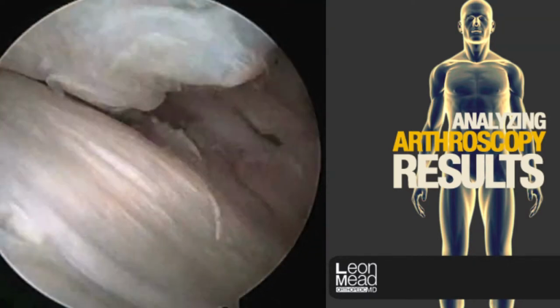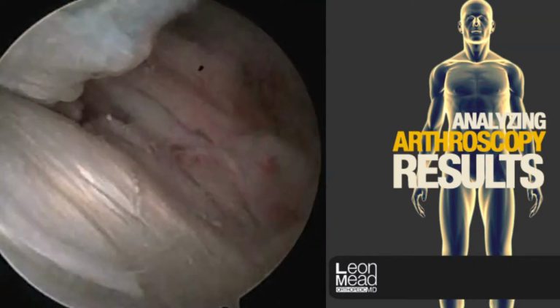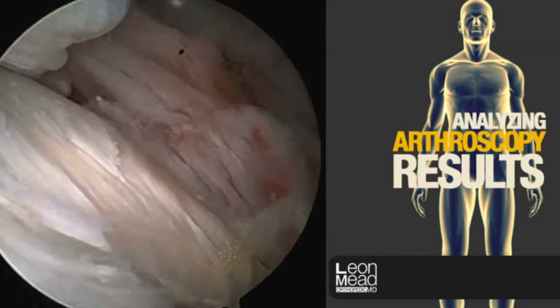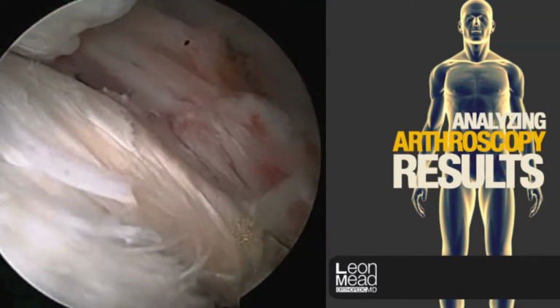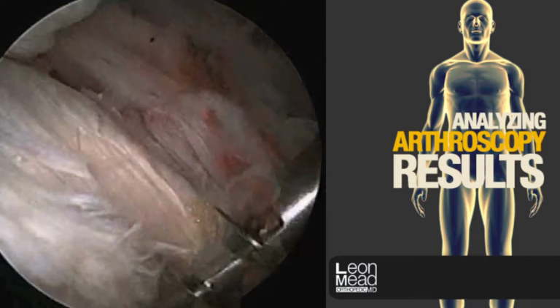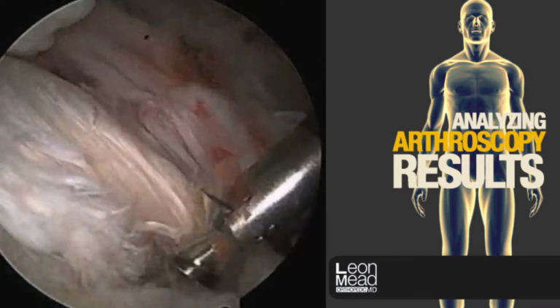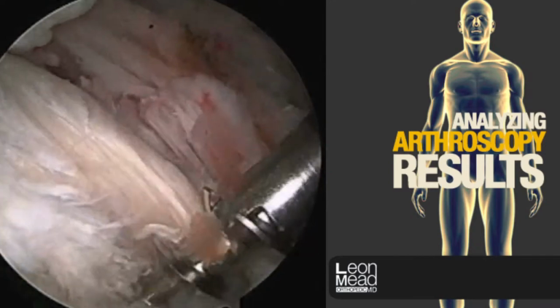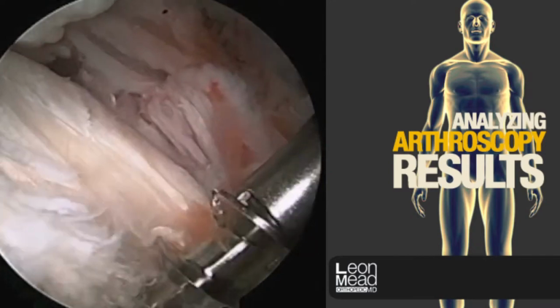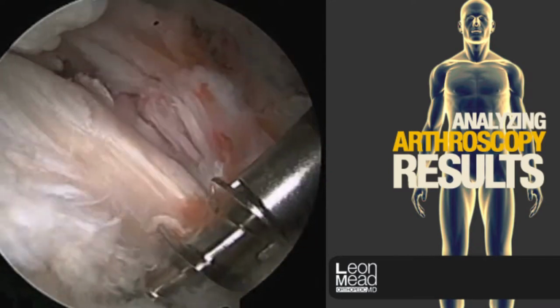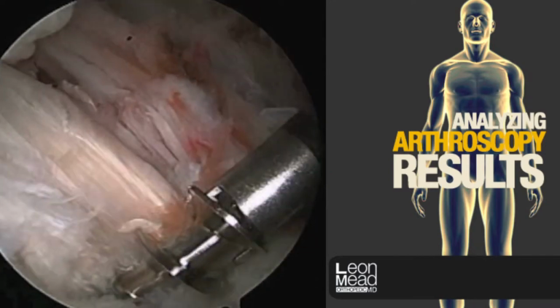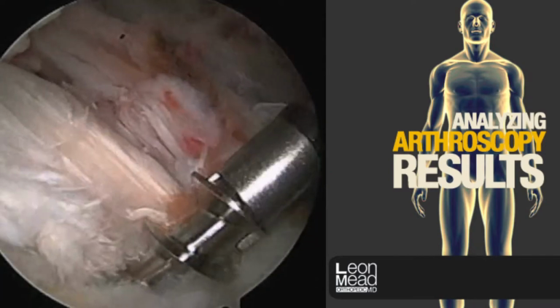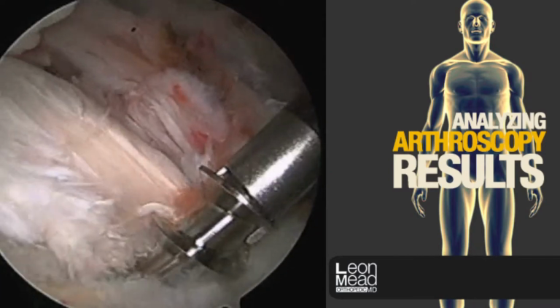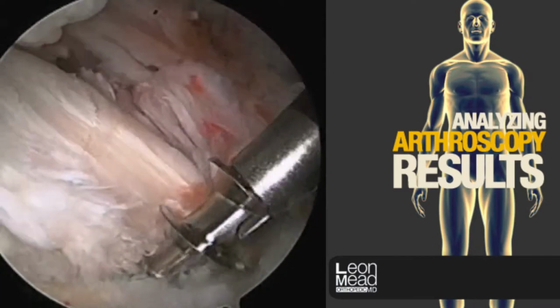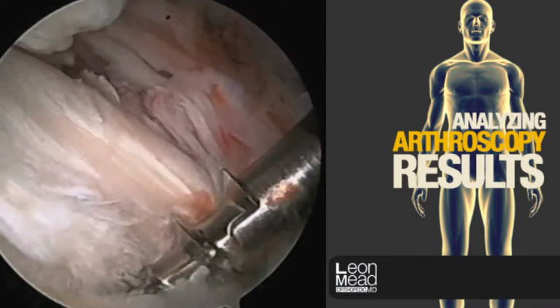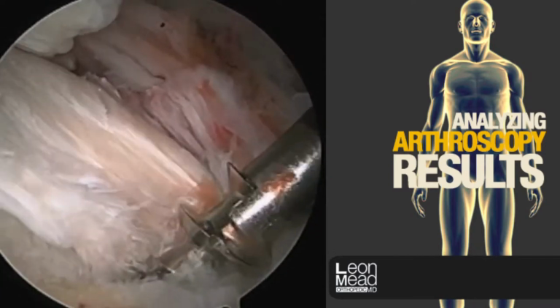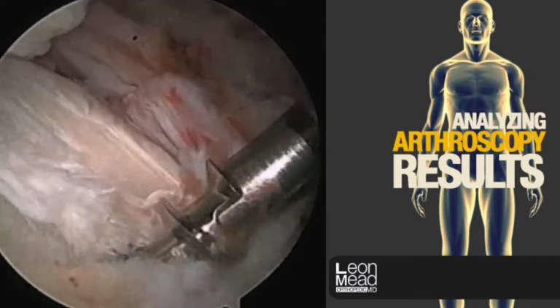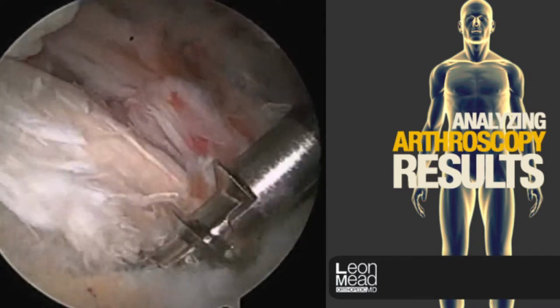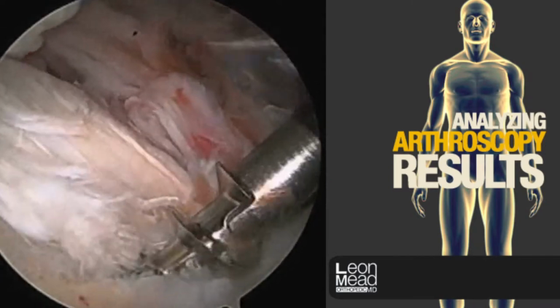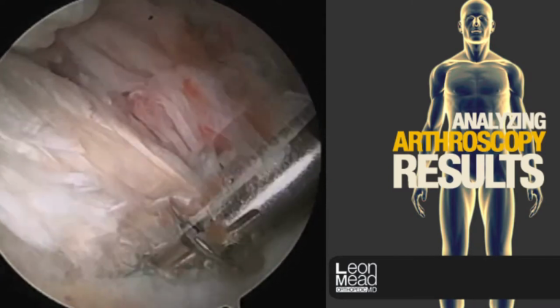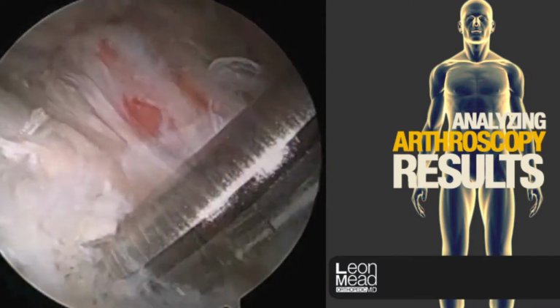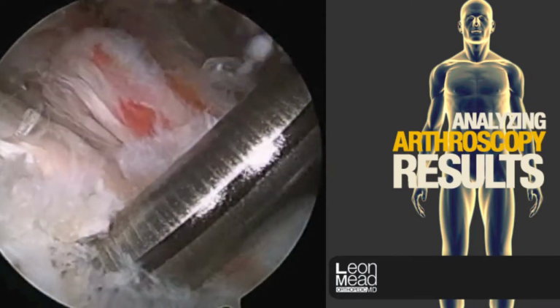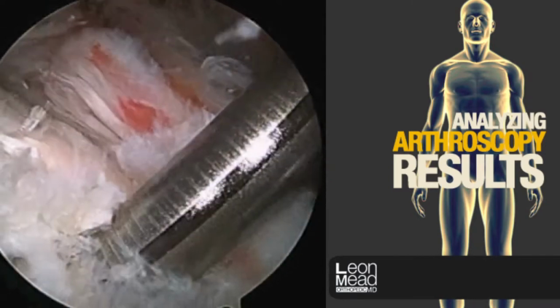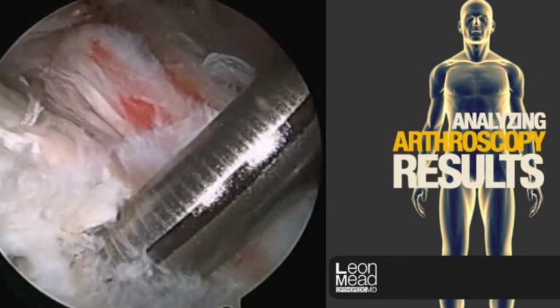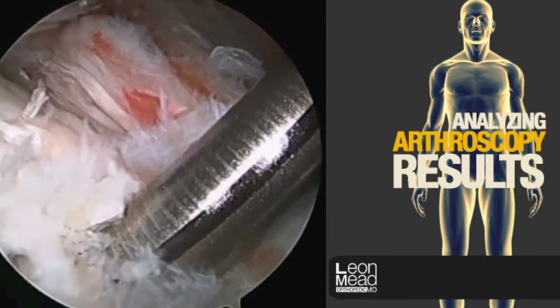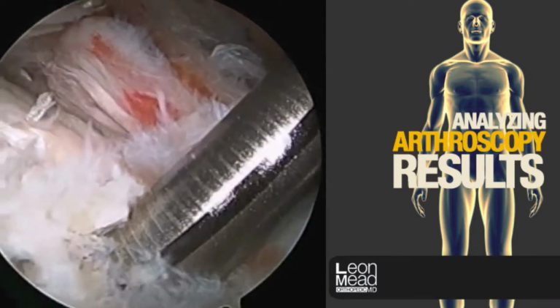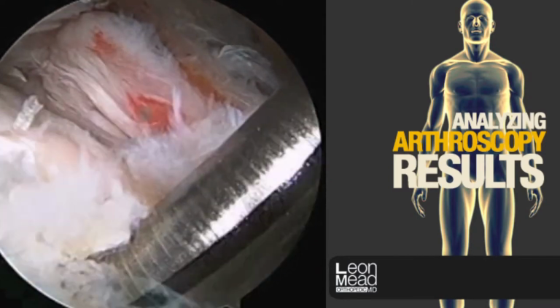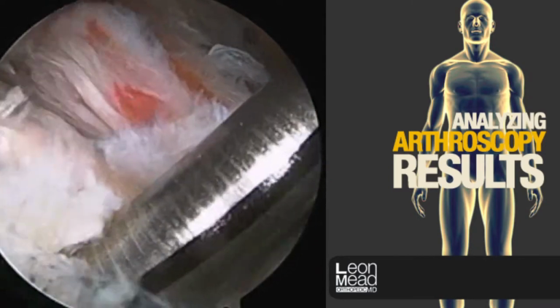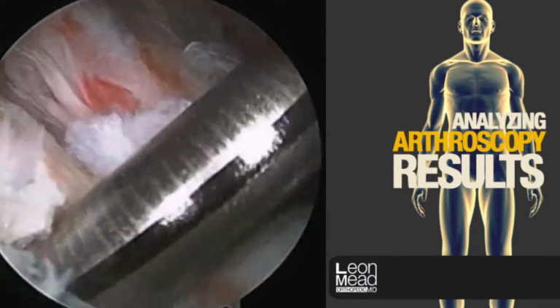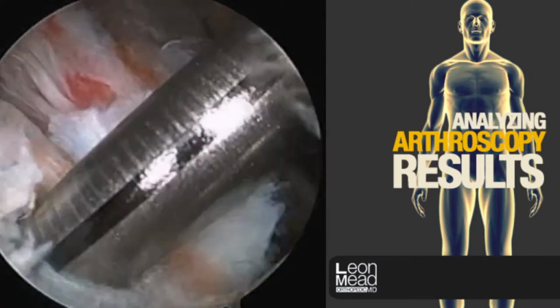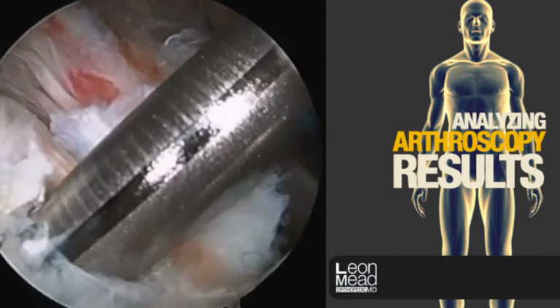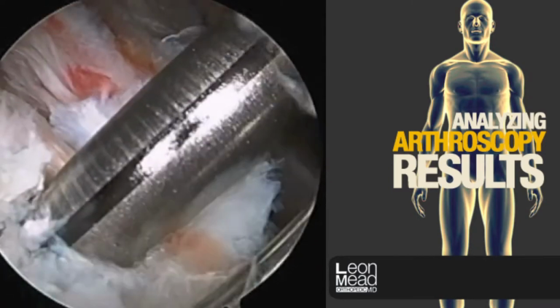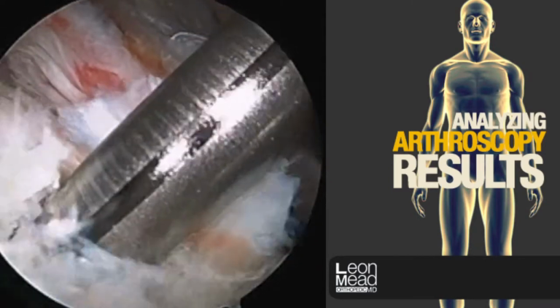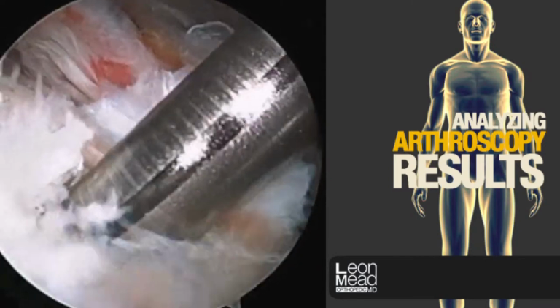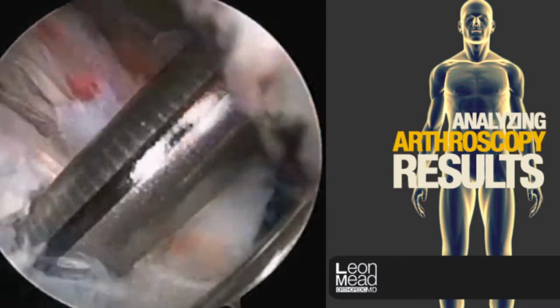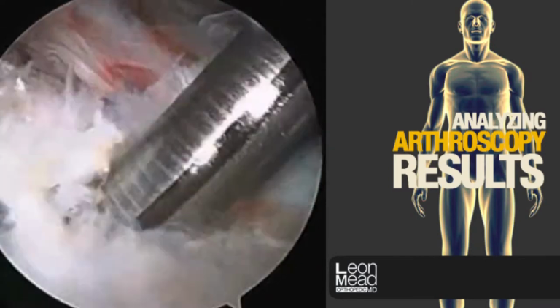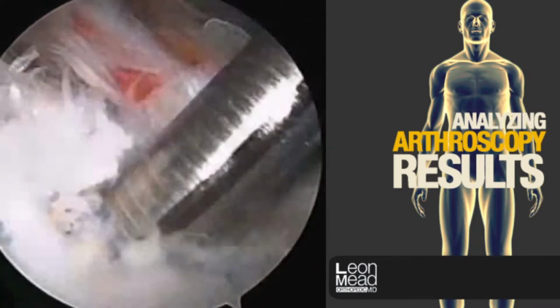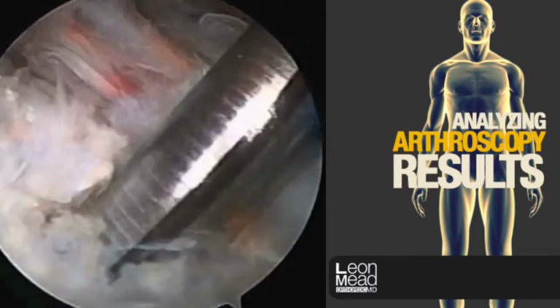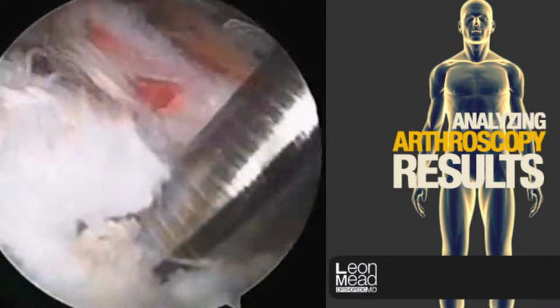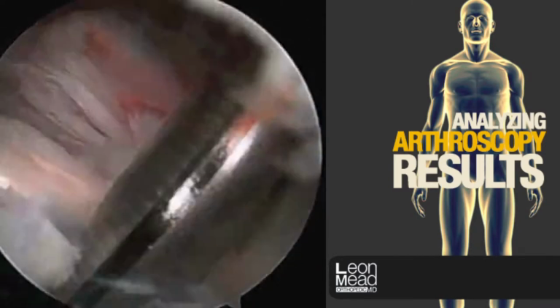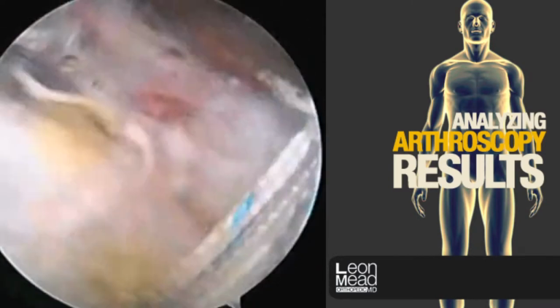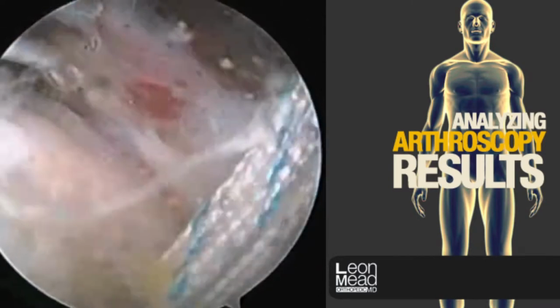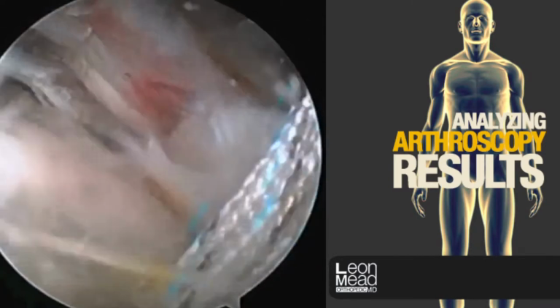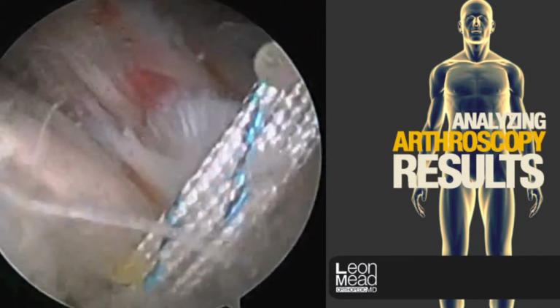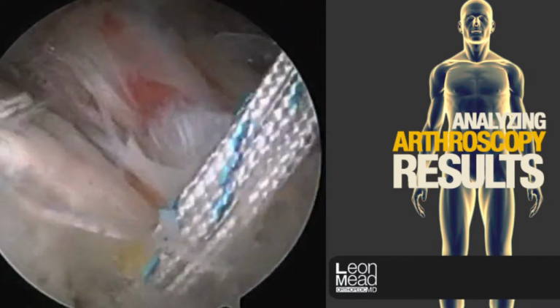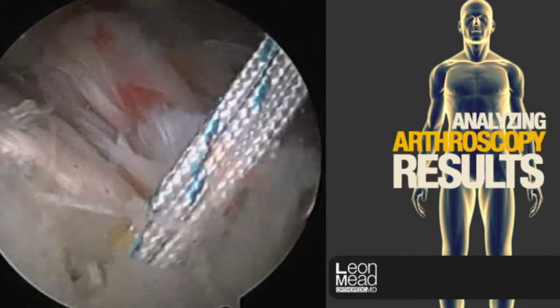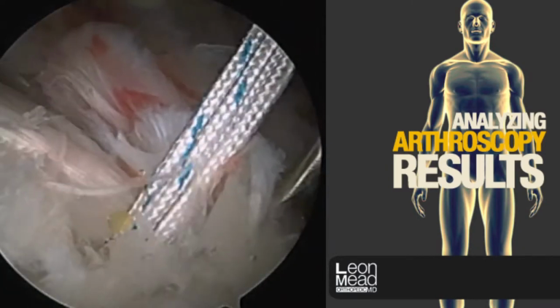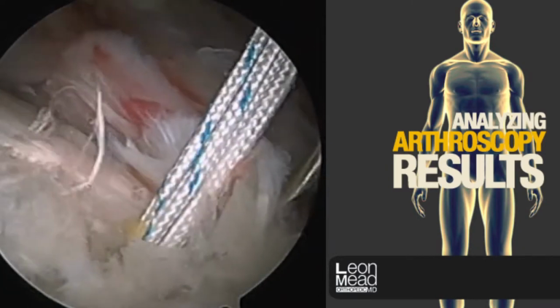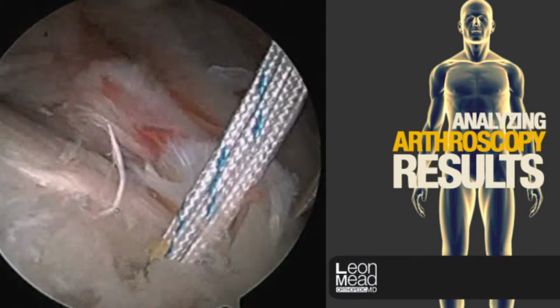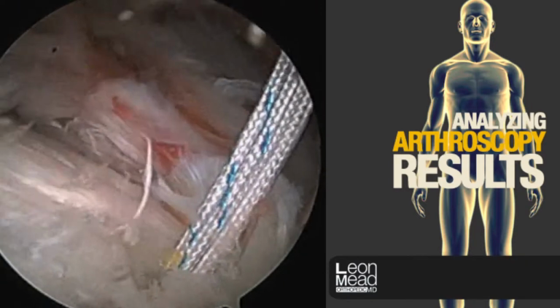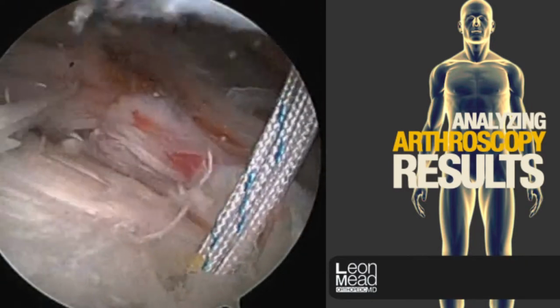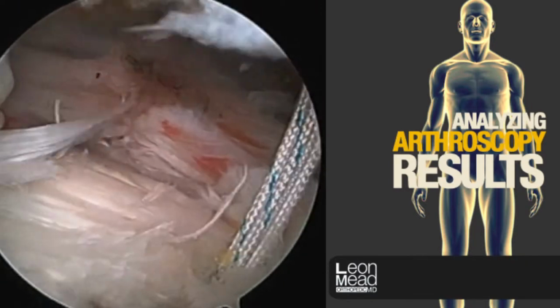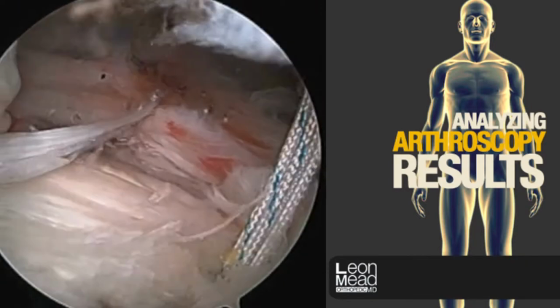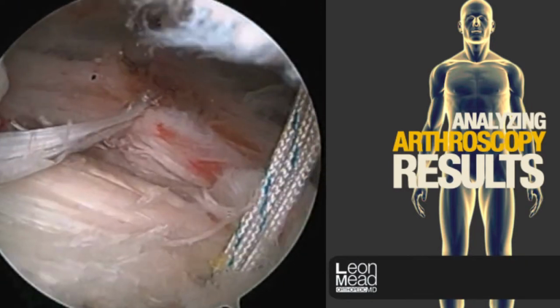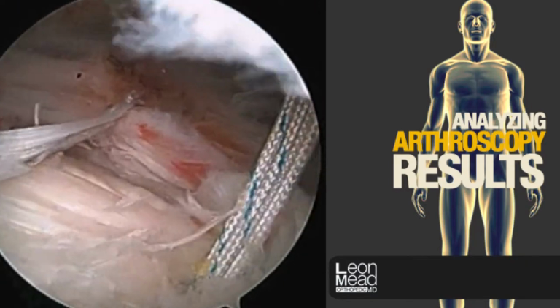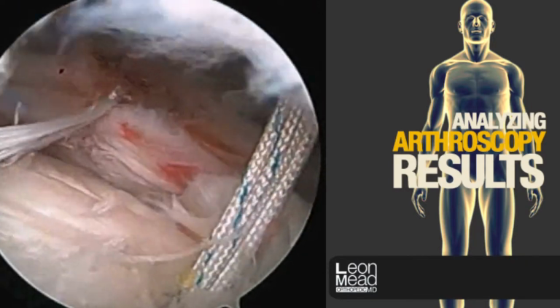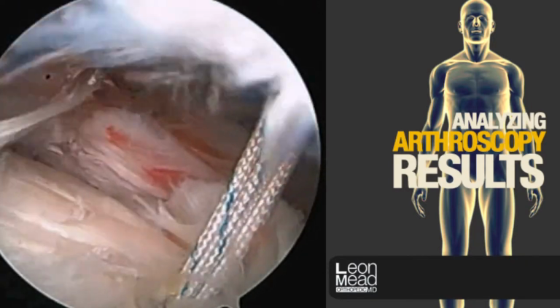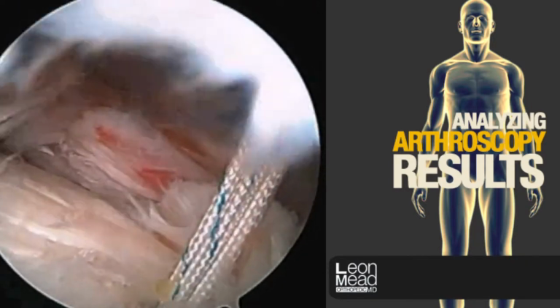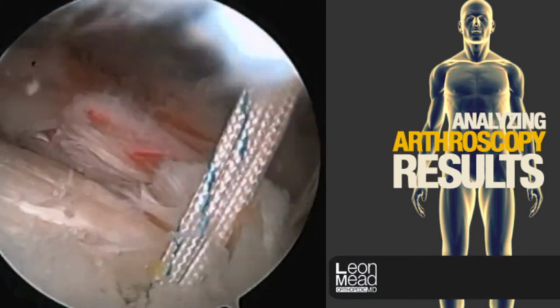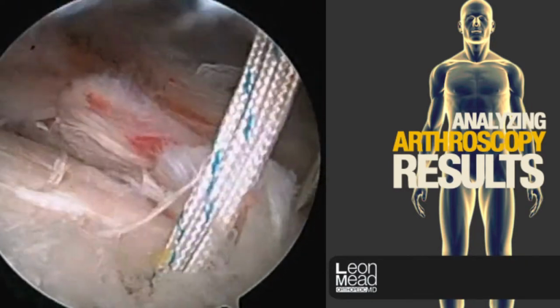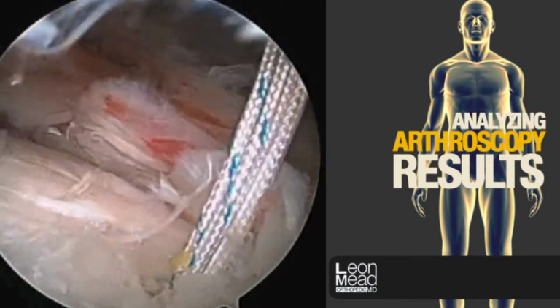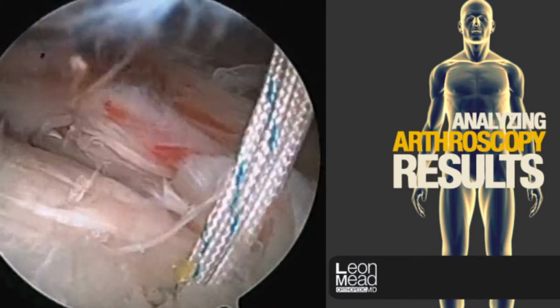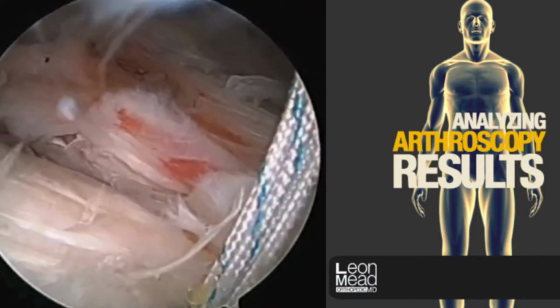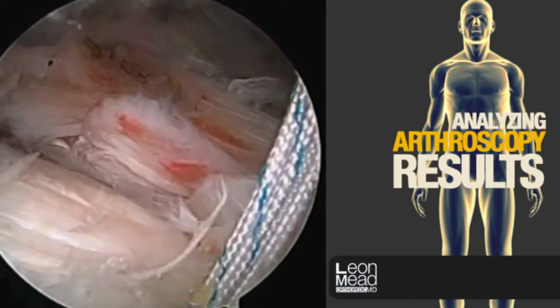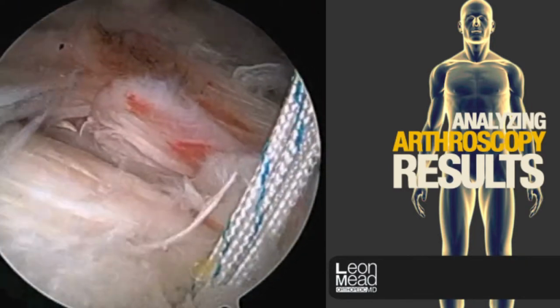We're now inserting an anchor. It has a corkscrew that is buried in the bone and has sutures passing through it.